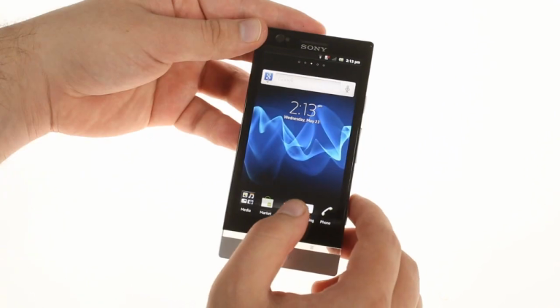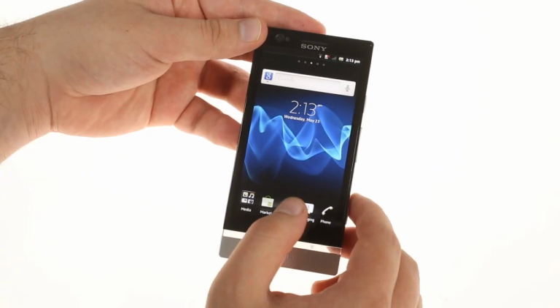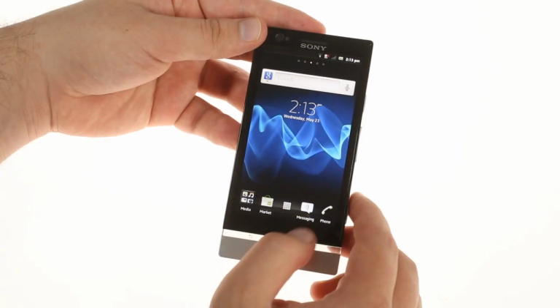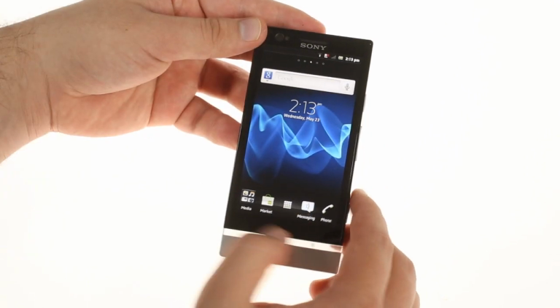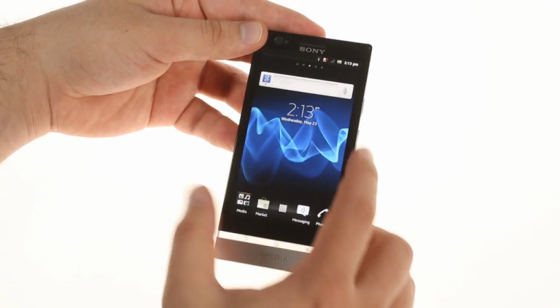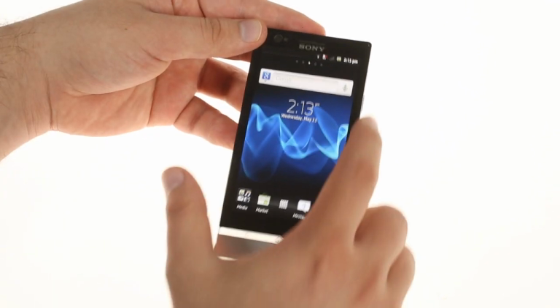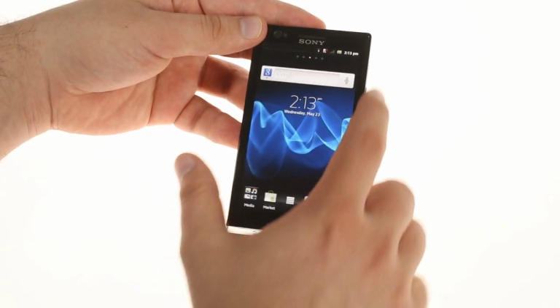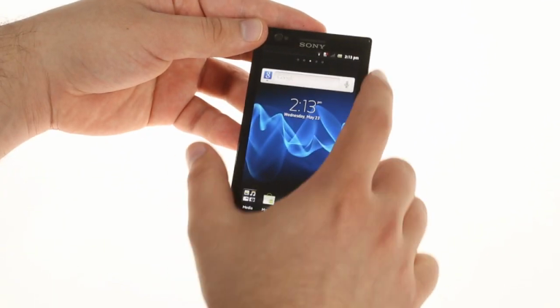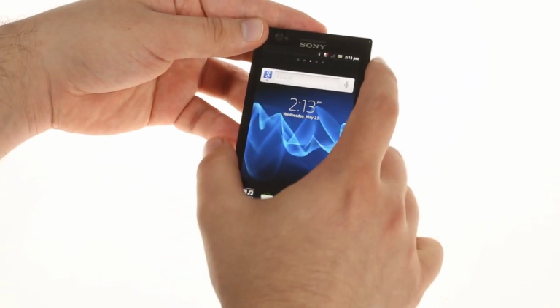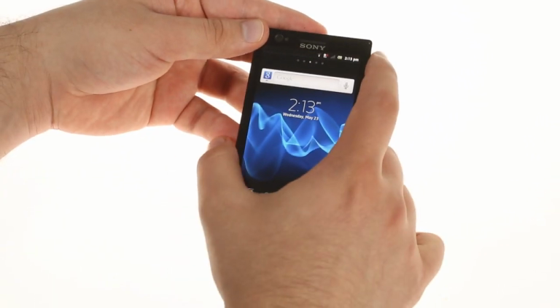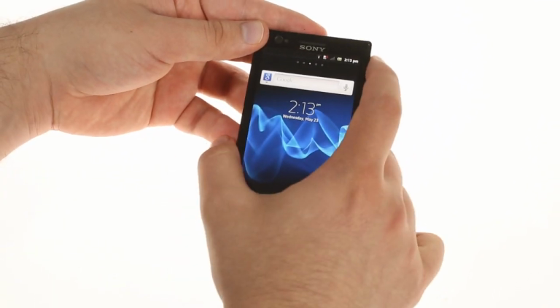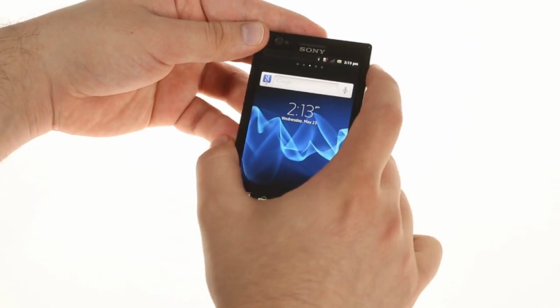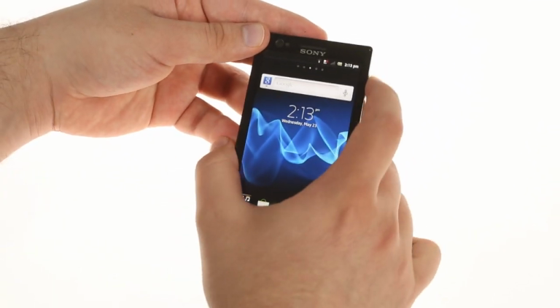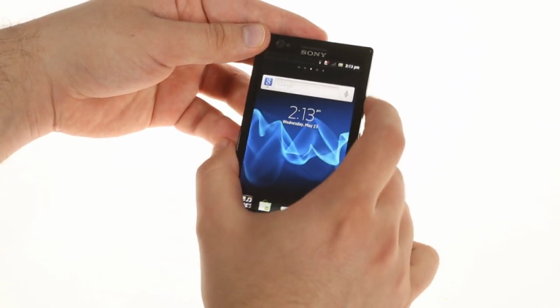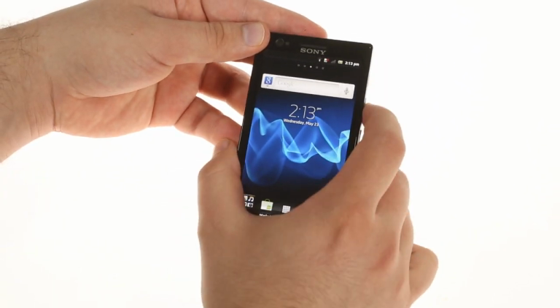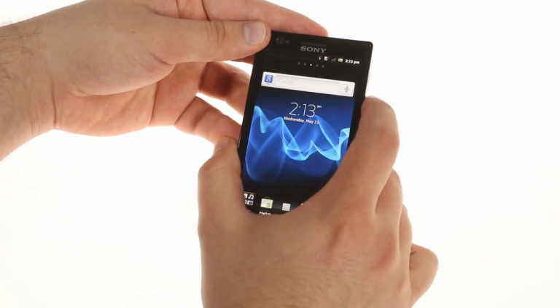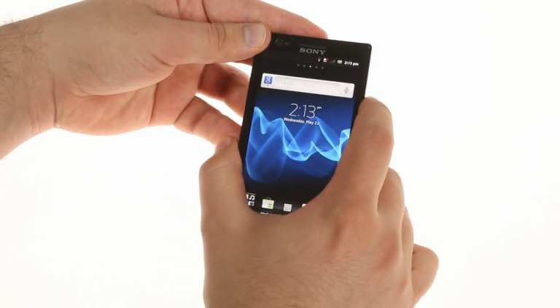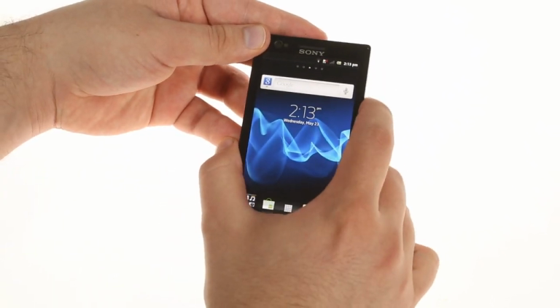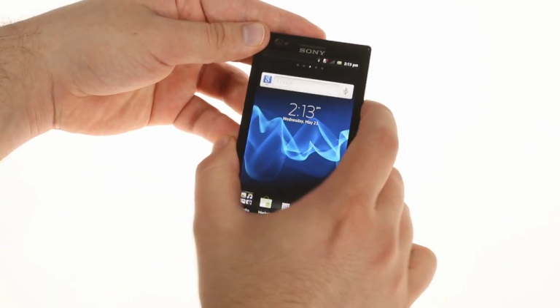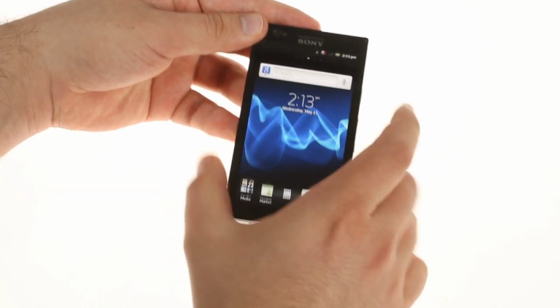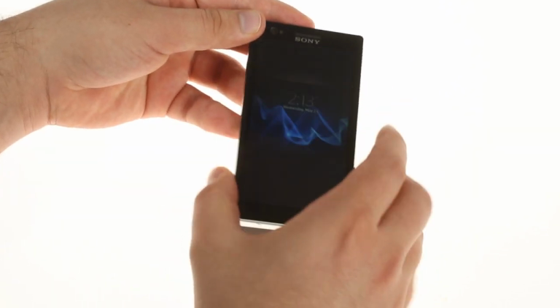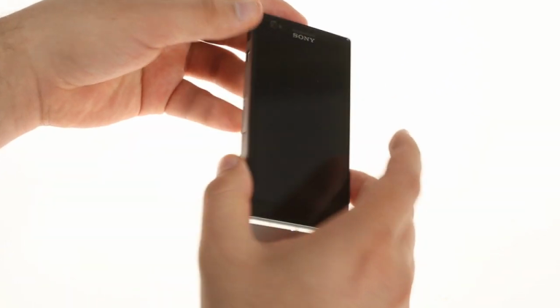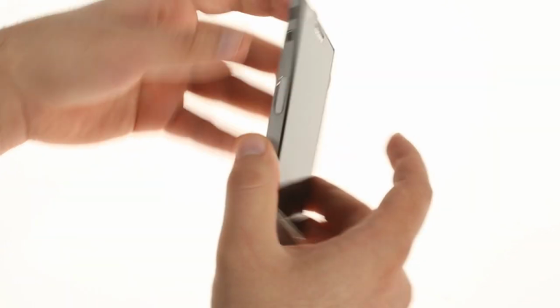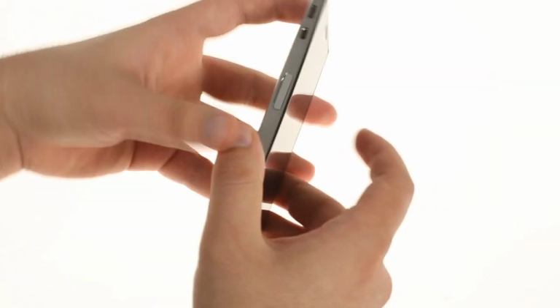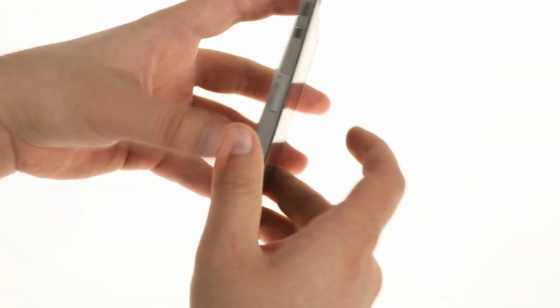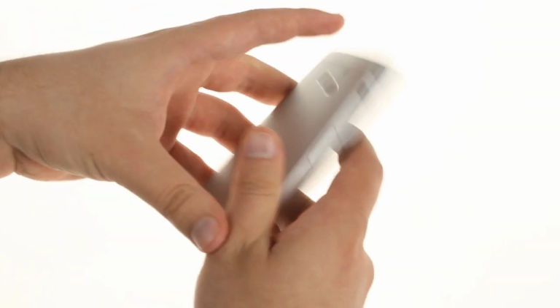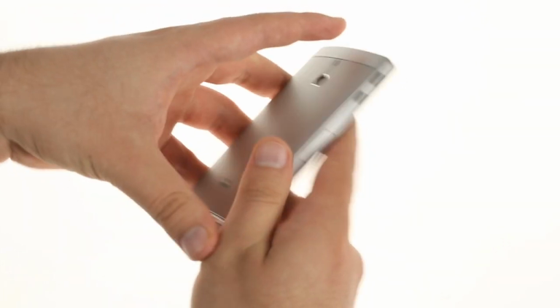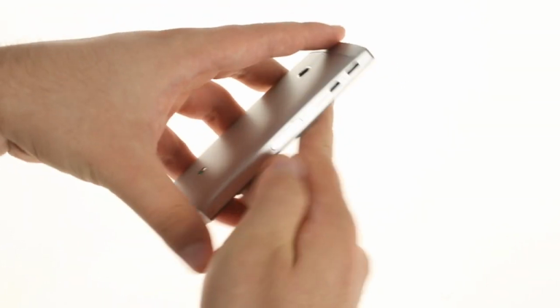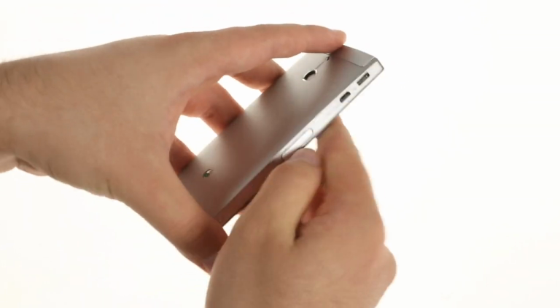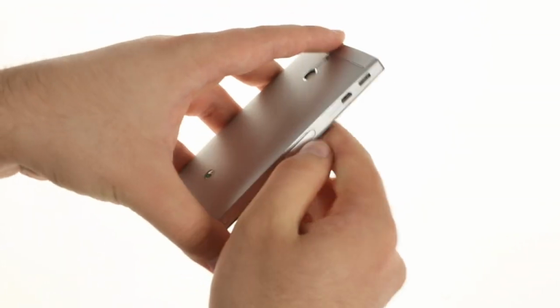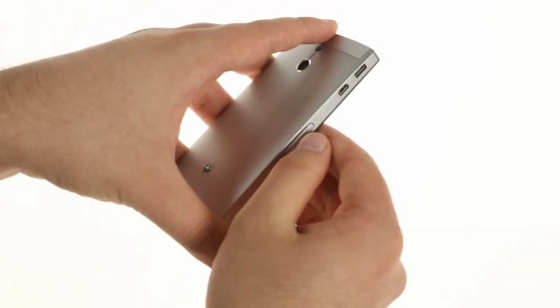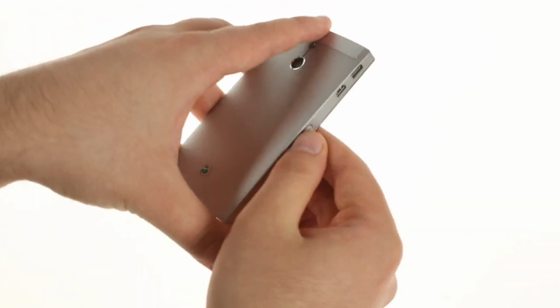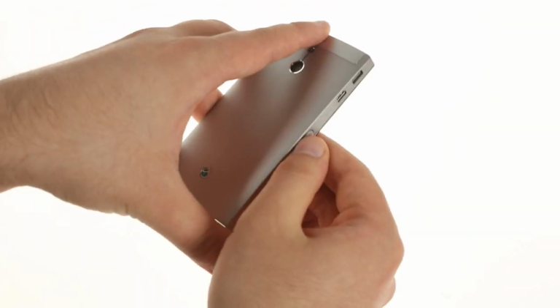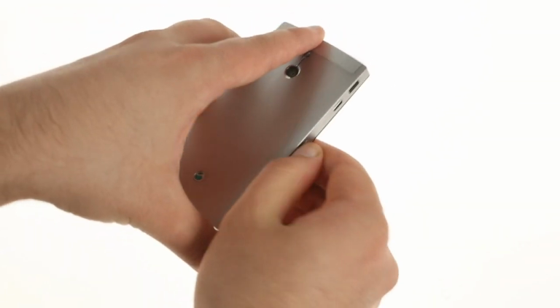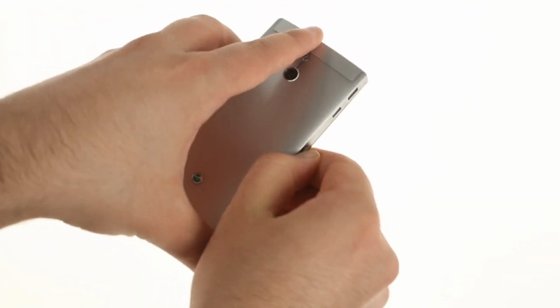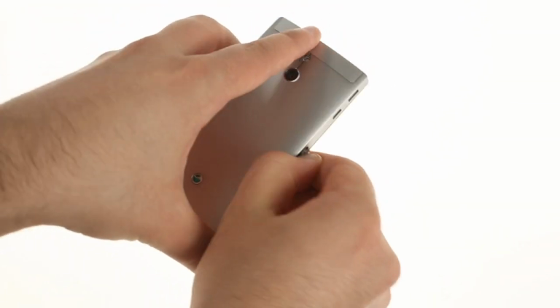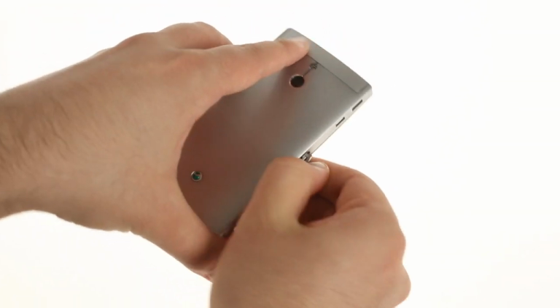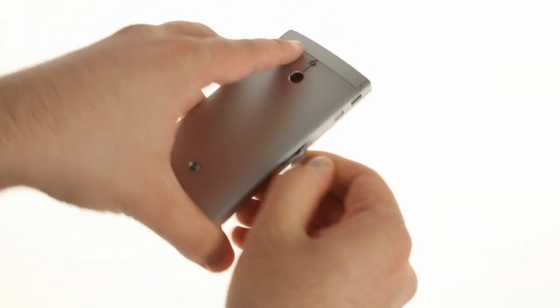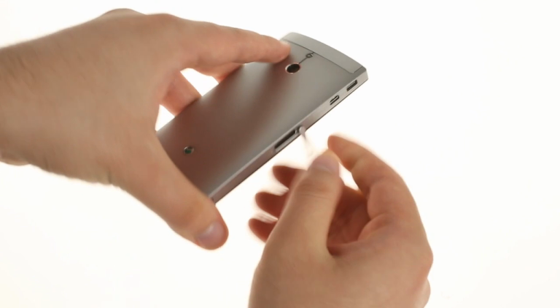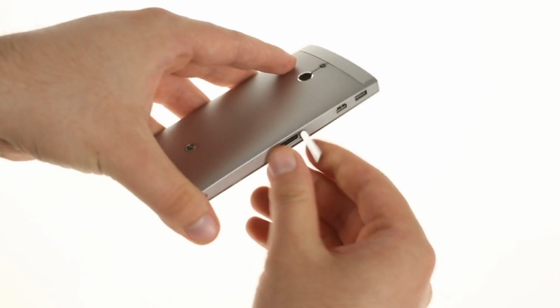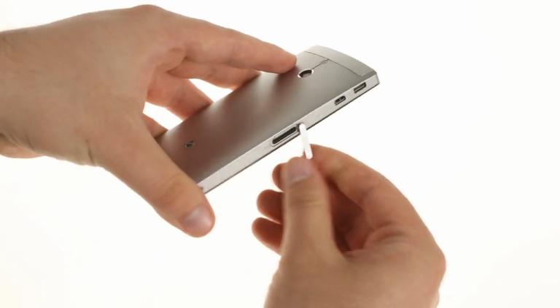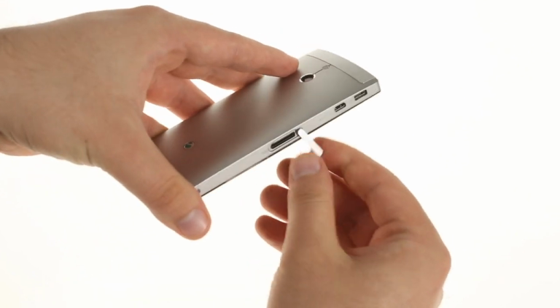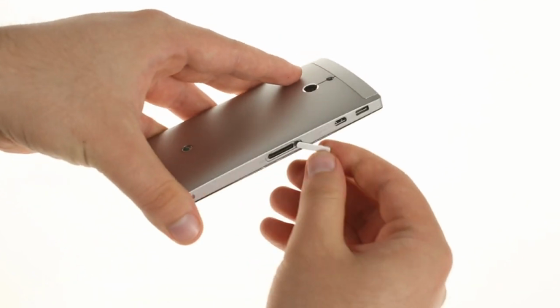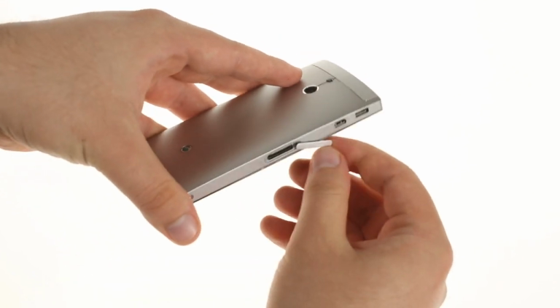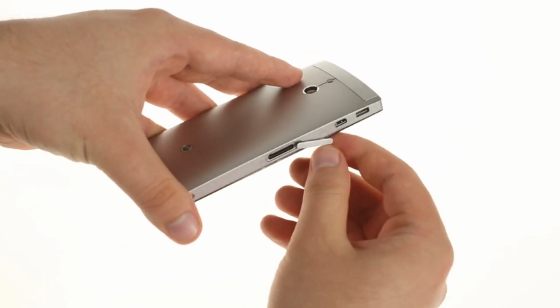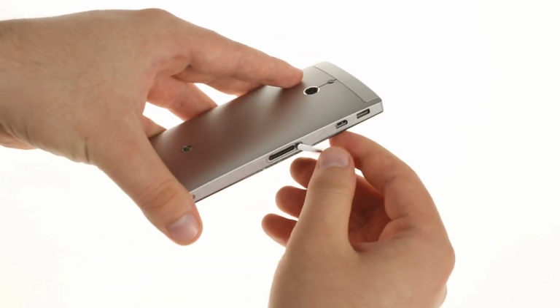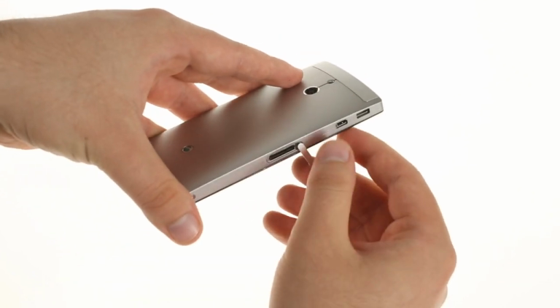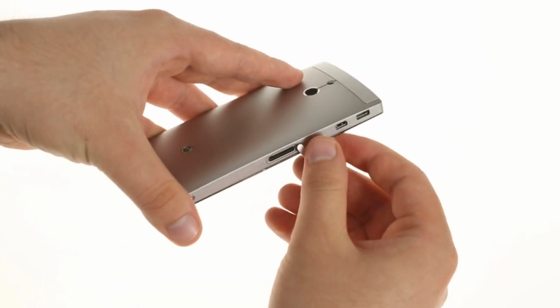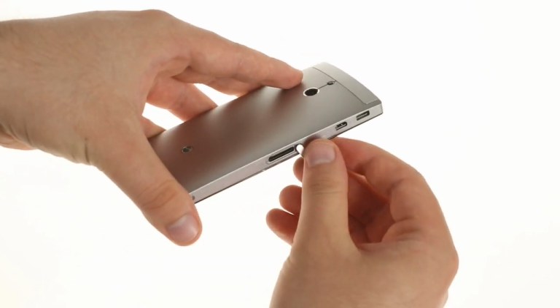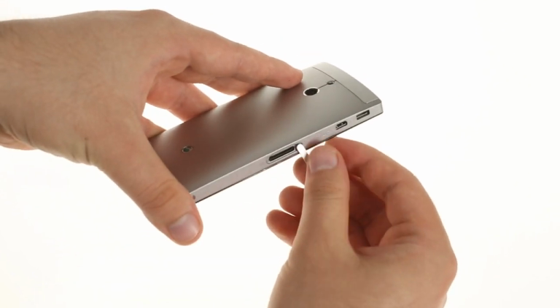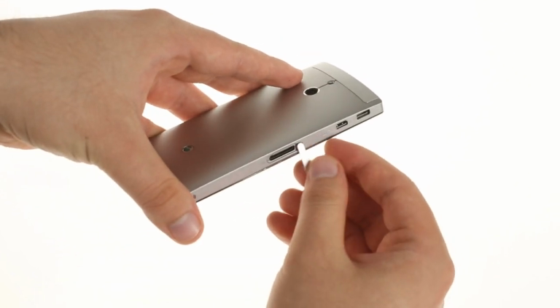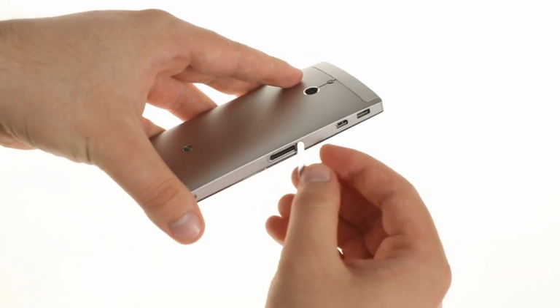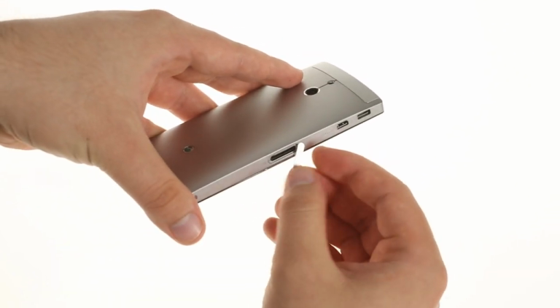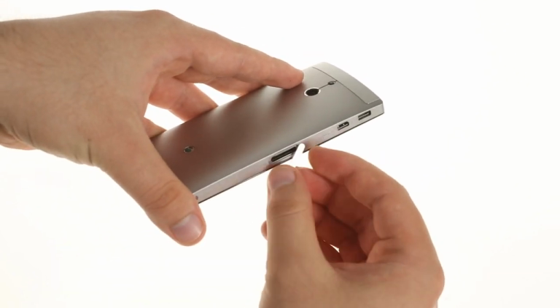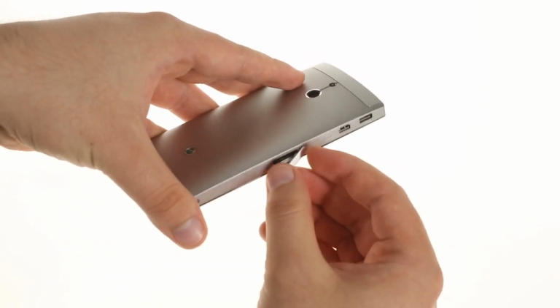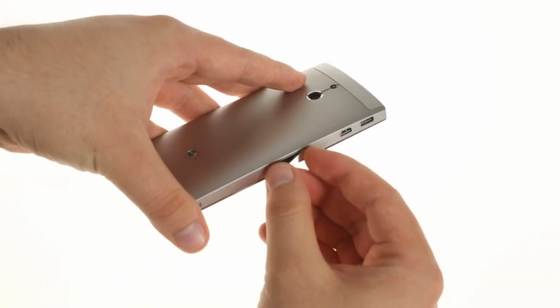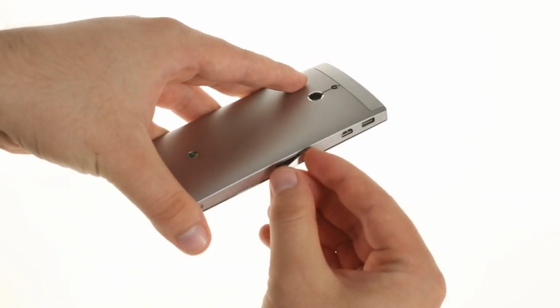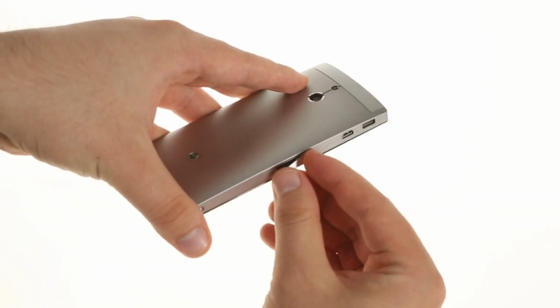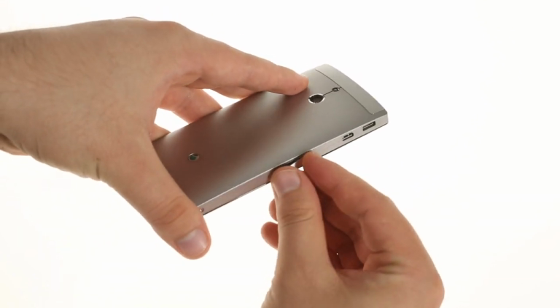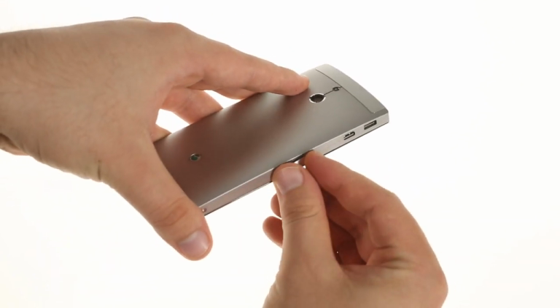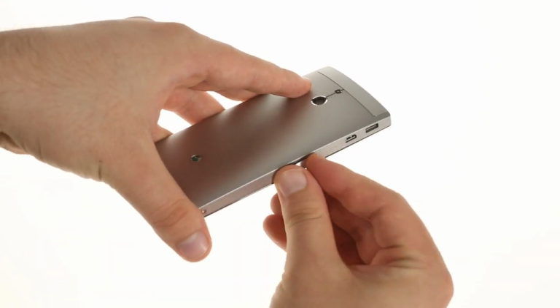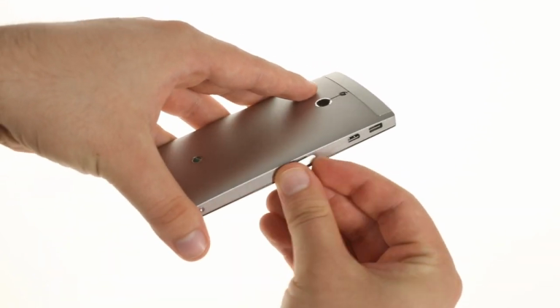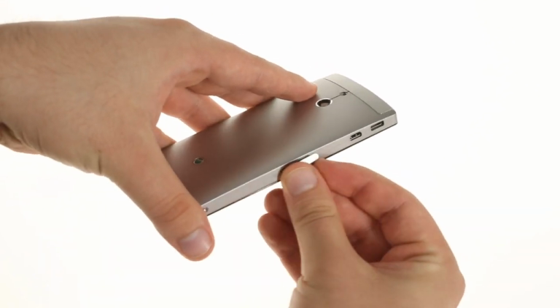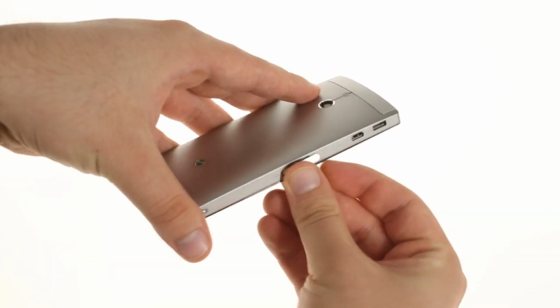The battery is non-removable, and the micro-SIM card slot is located on the left side of the phone under a hidden flap.